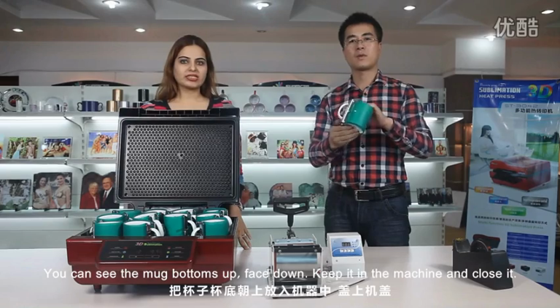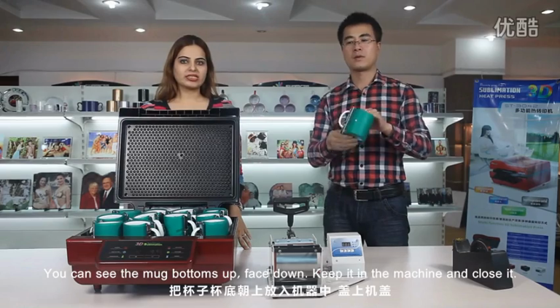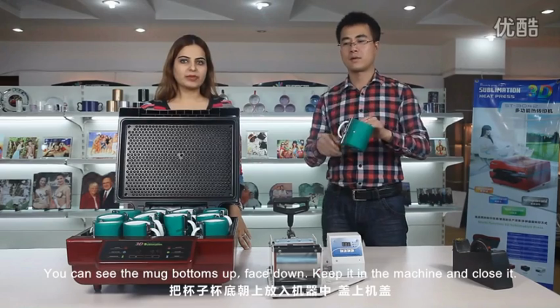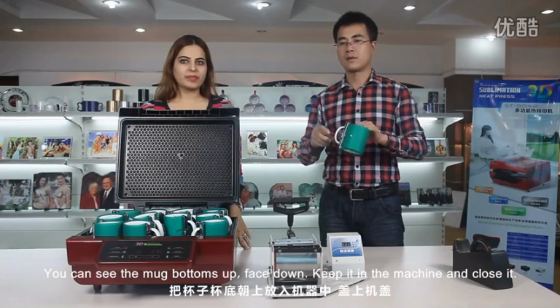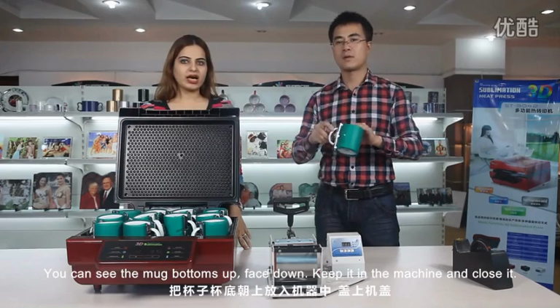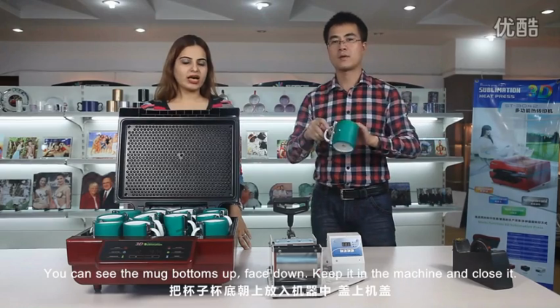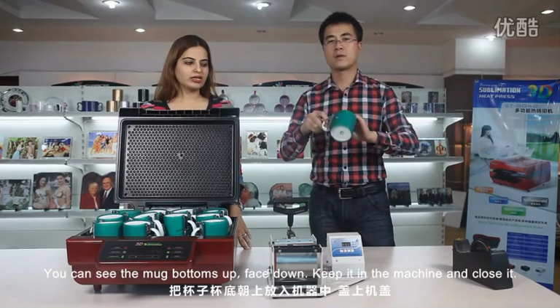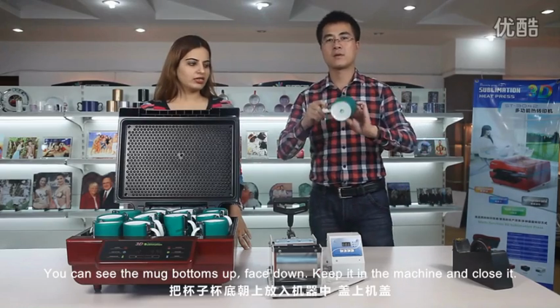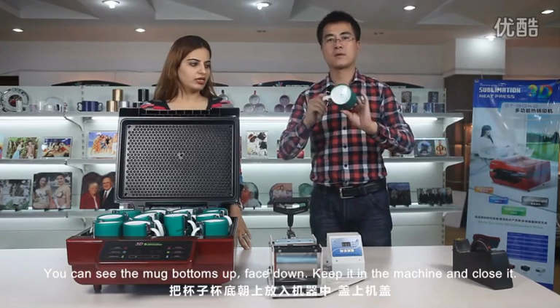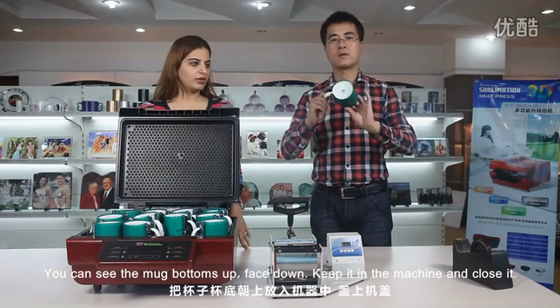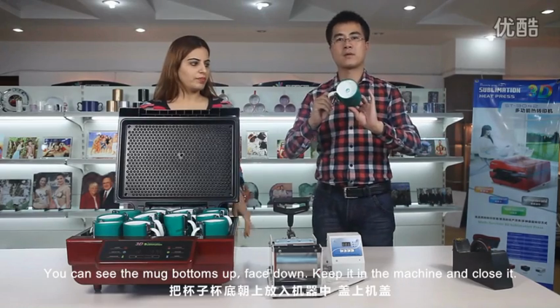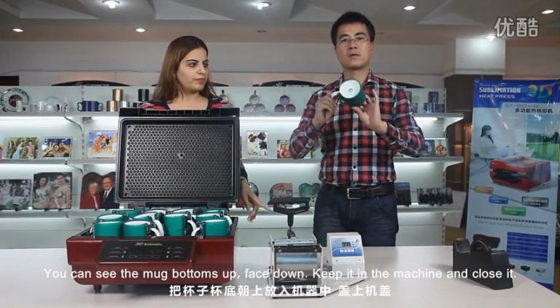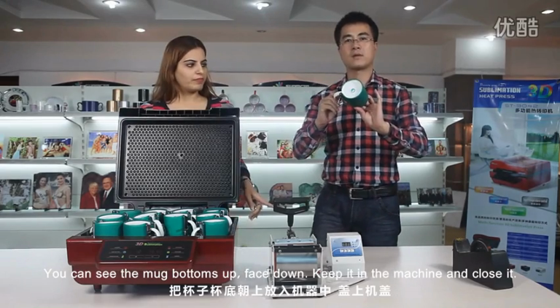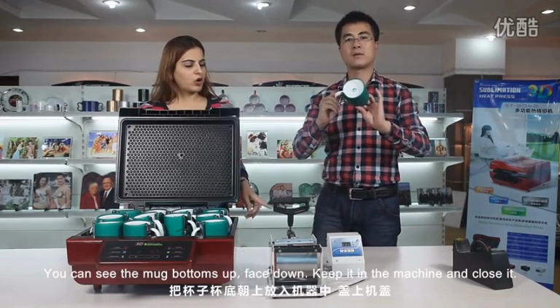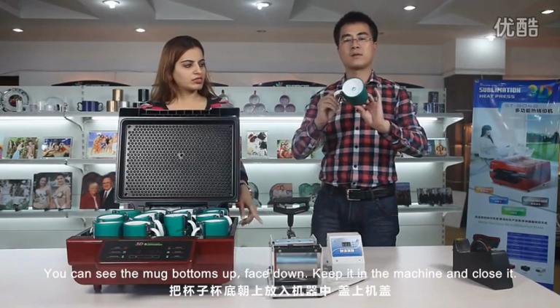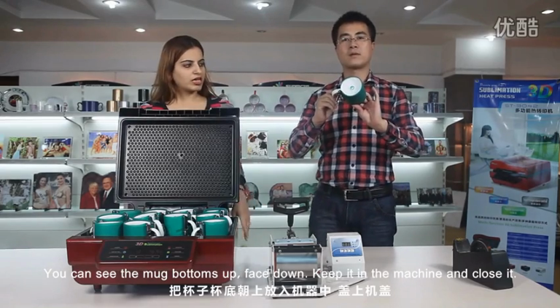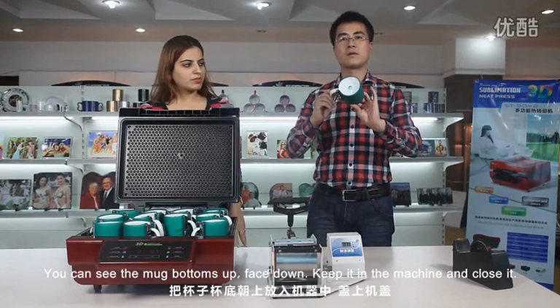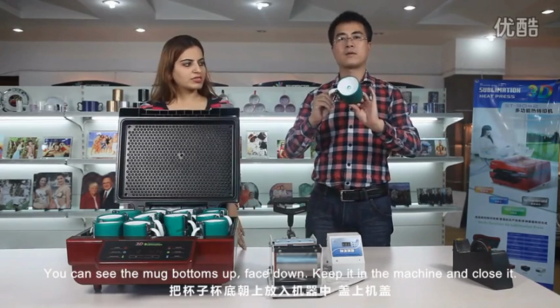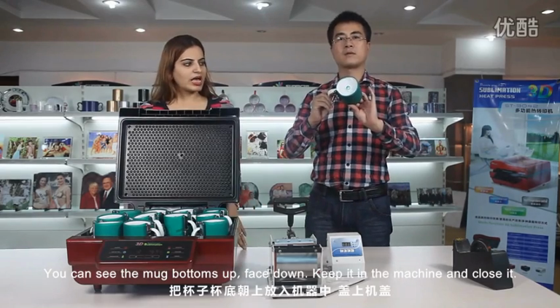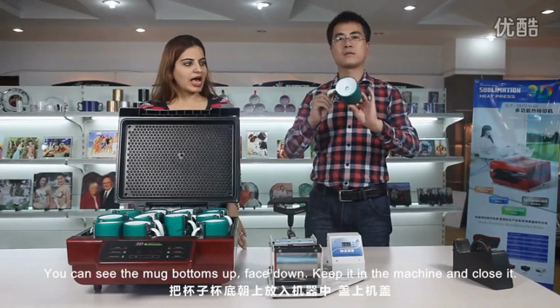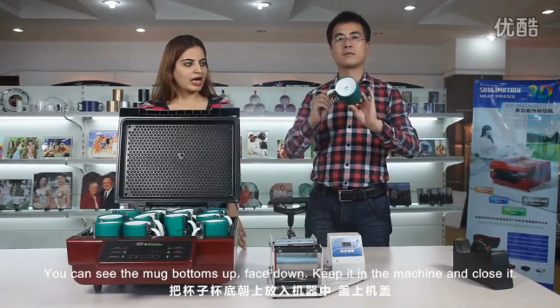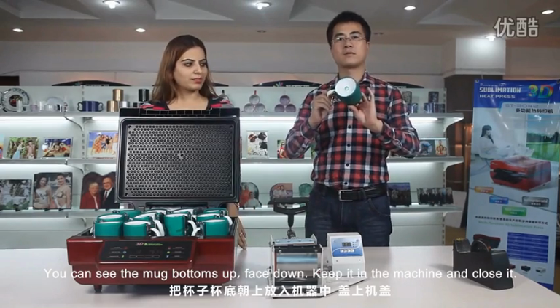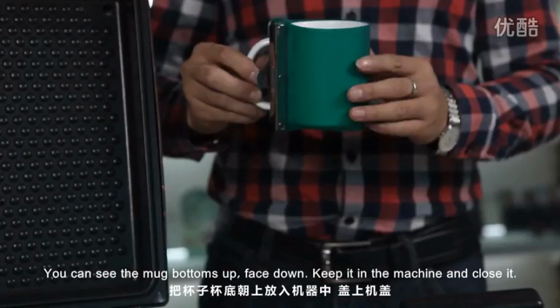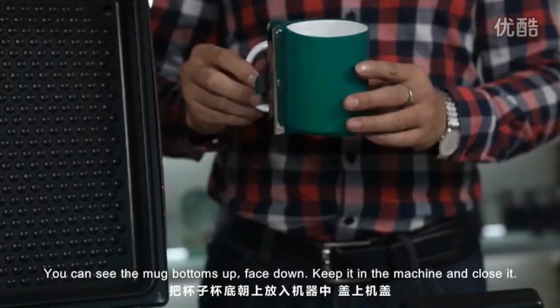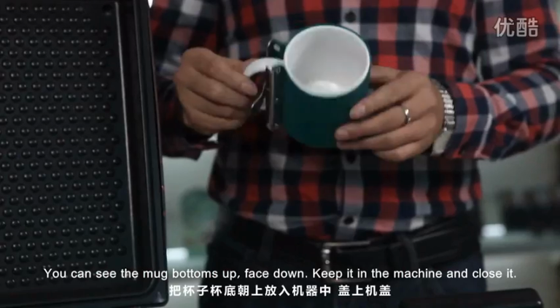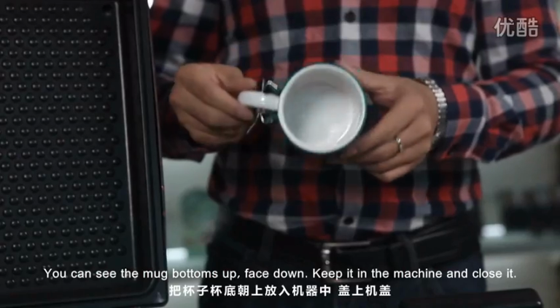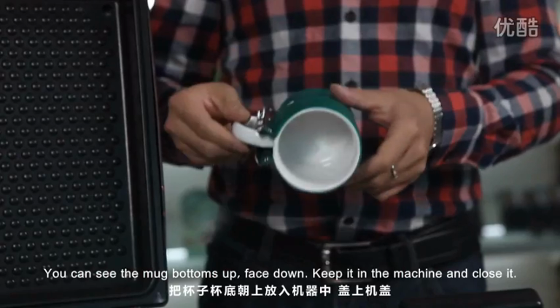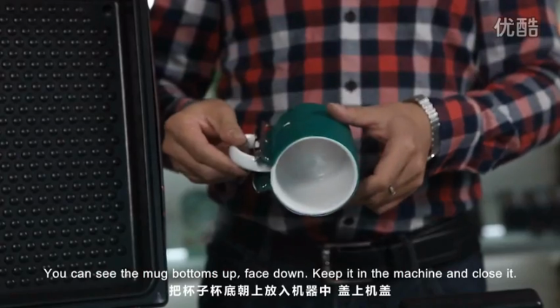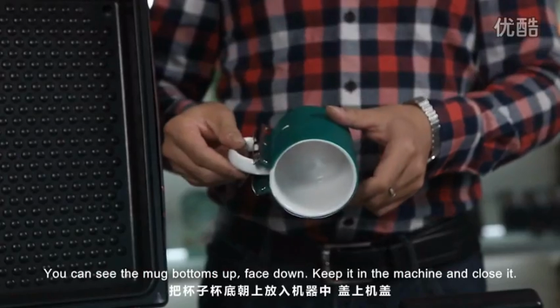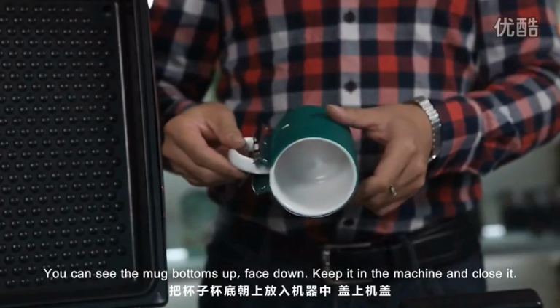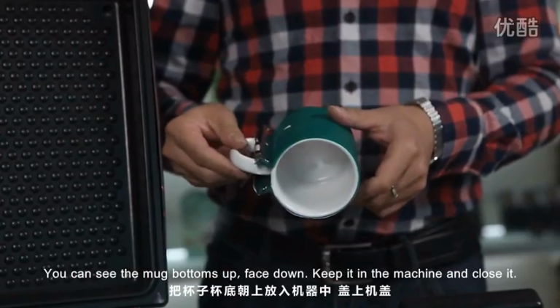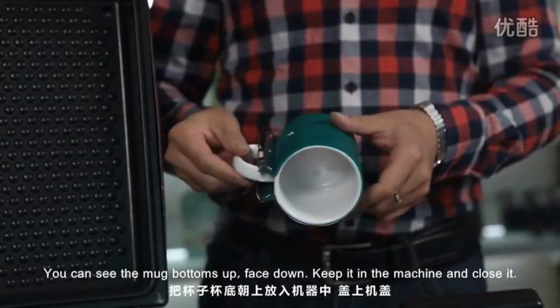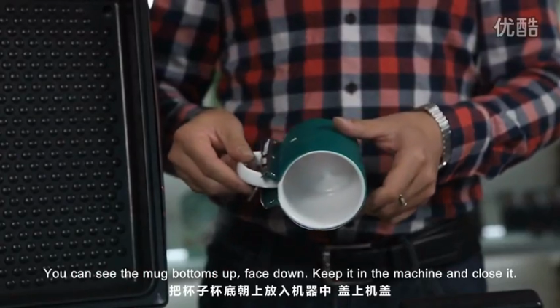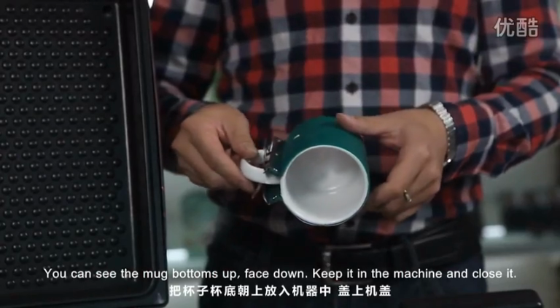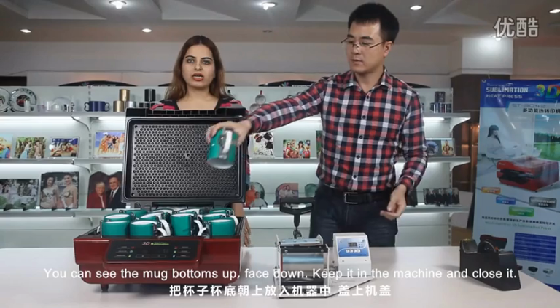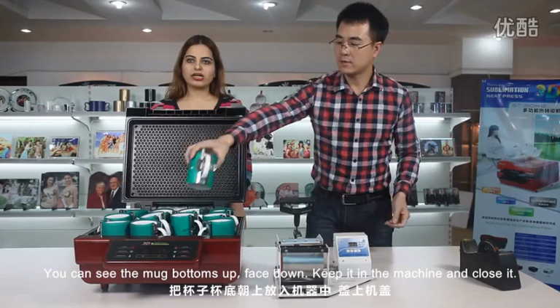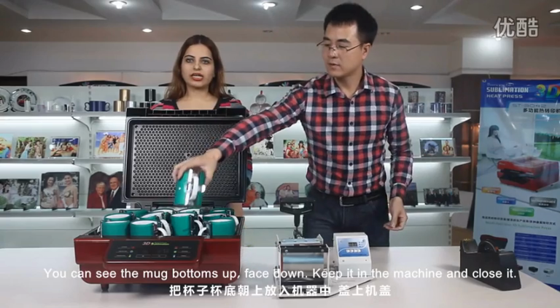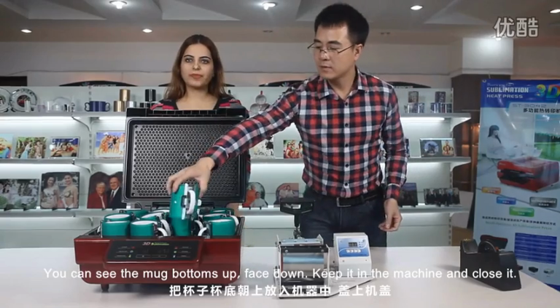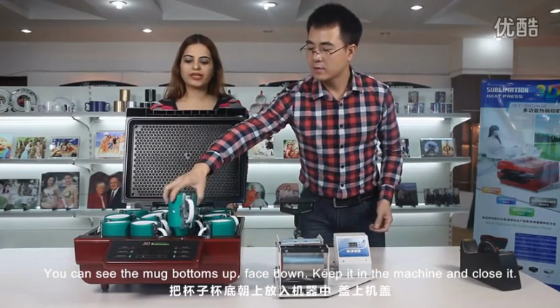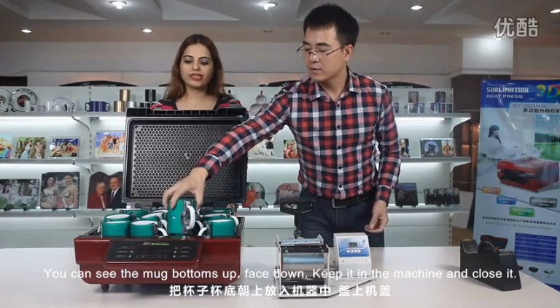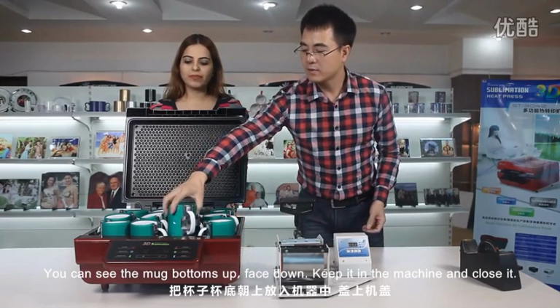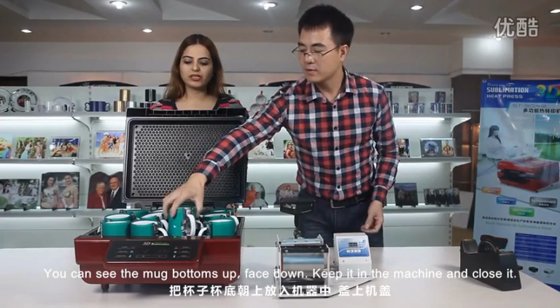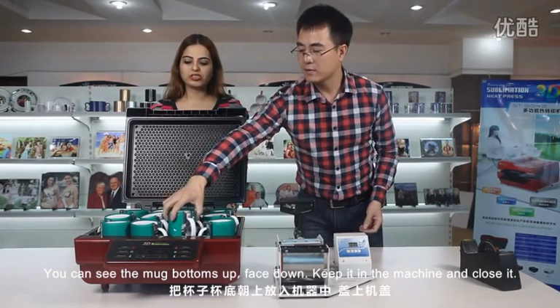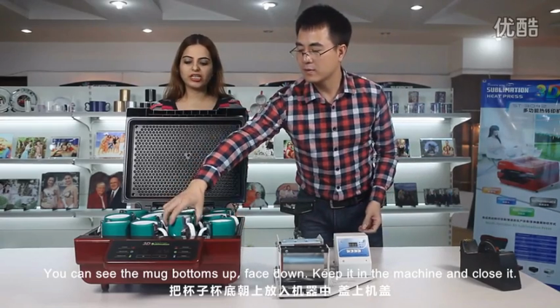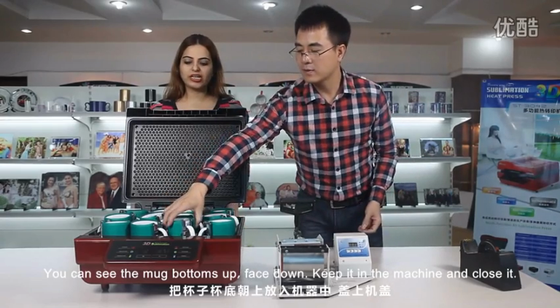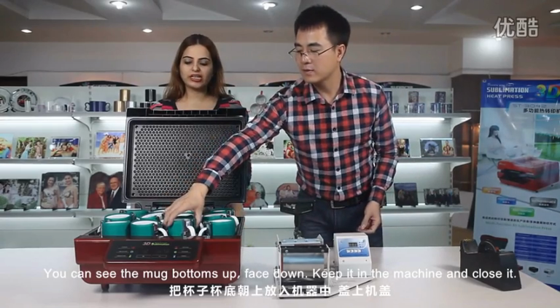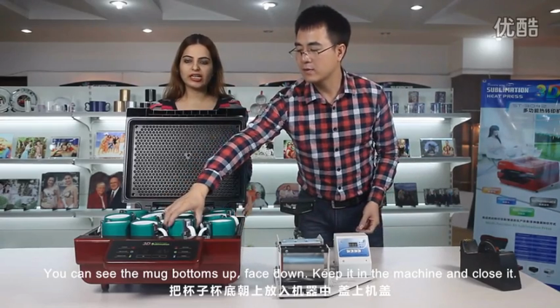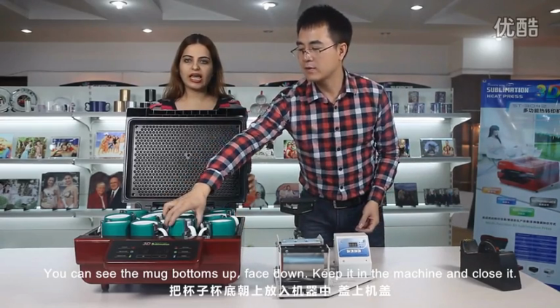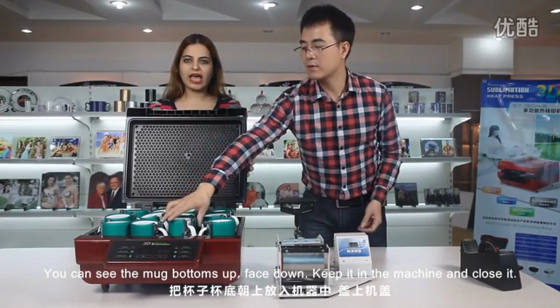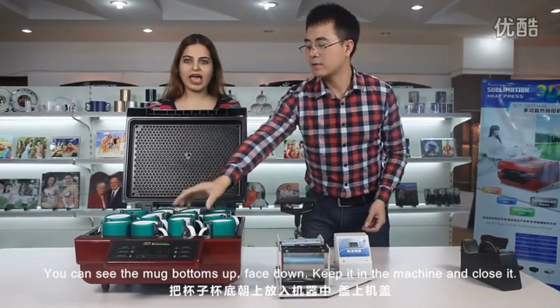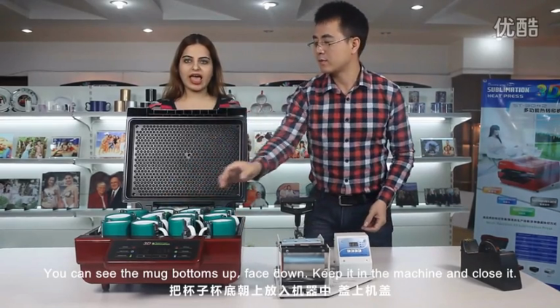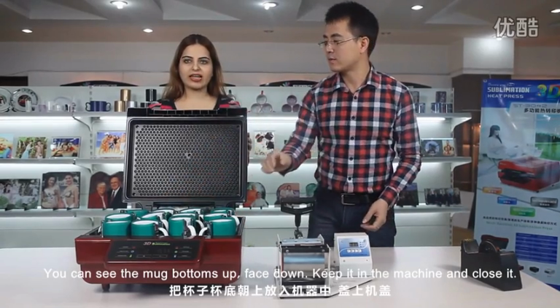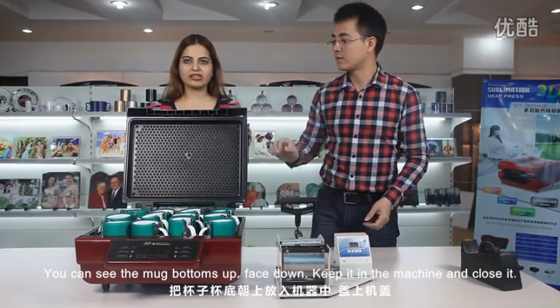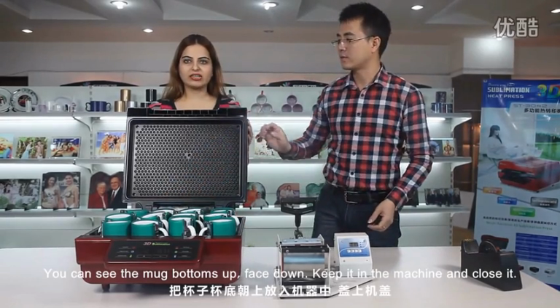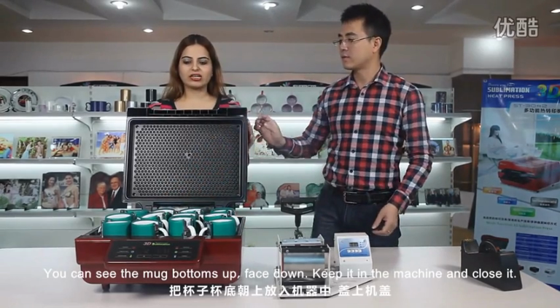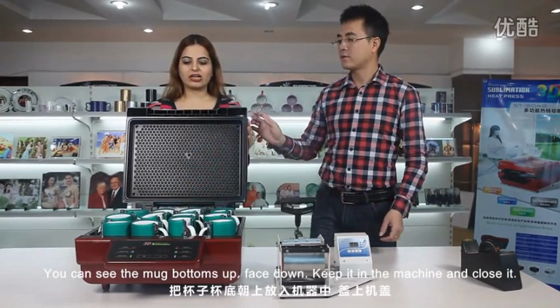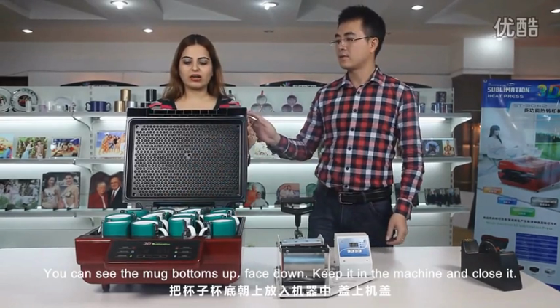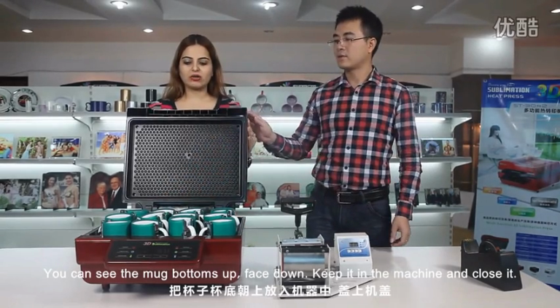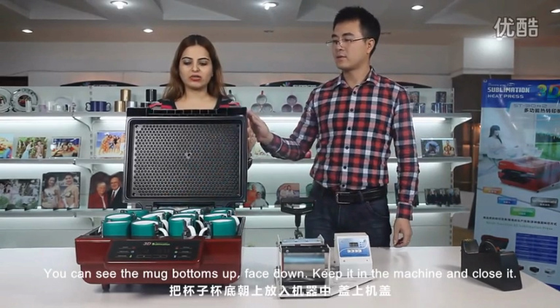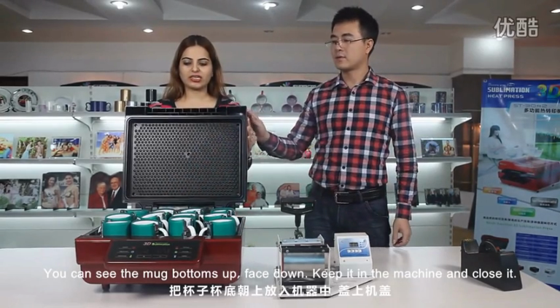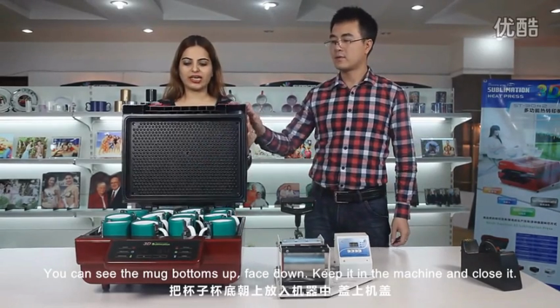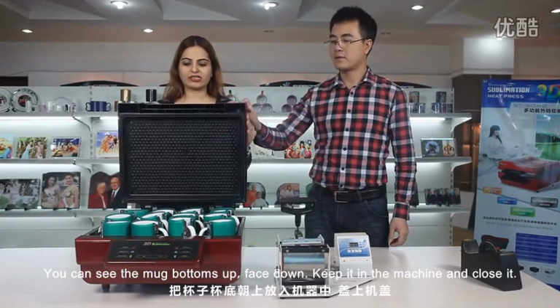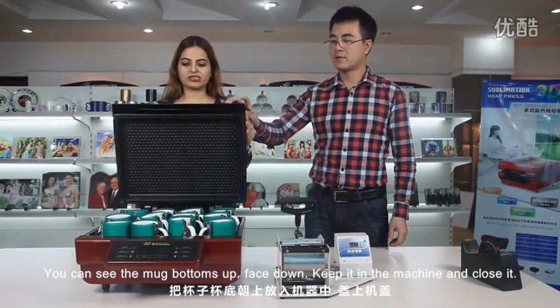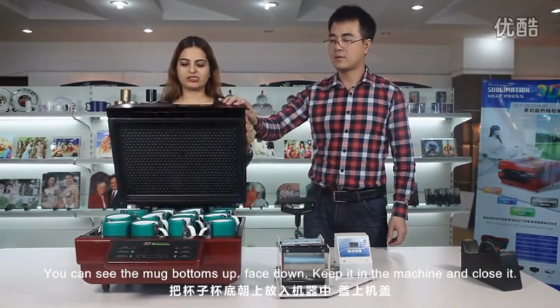You can see the mug bottoms up, face down. Keep it in the machine and close it.